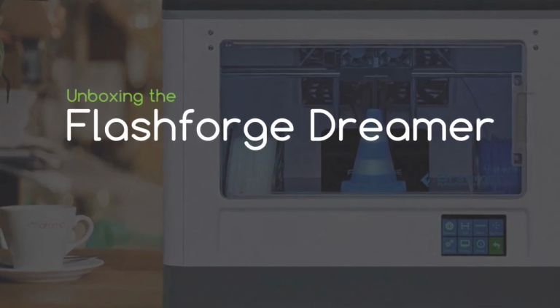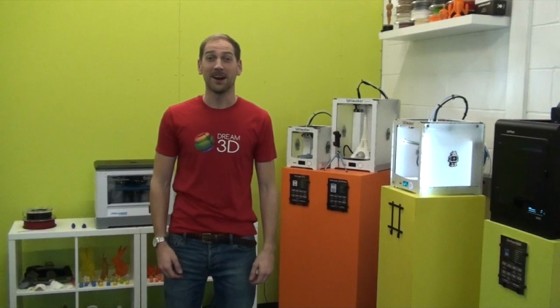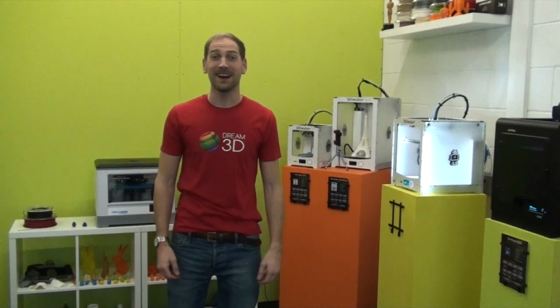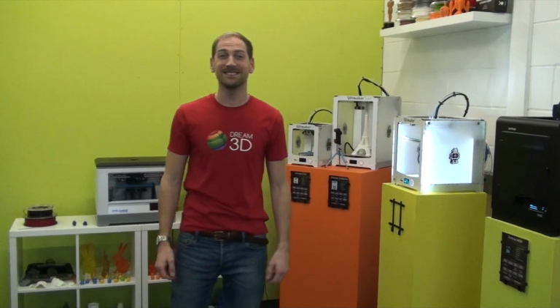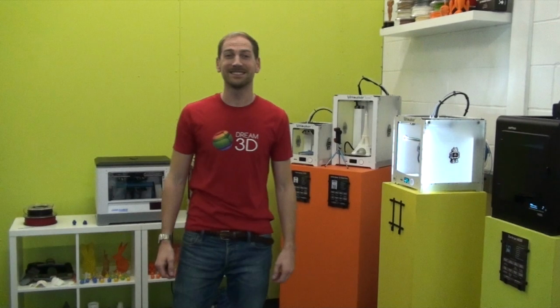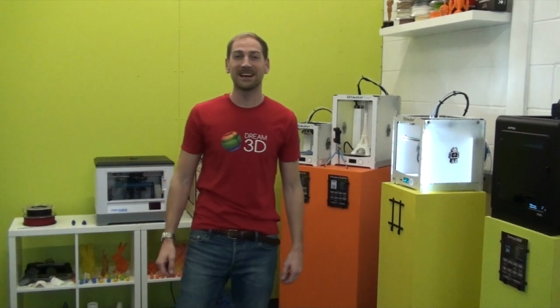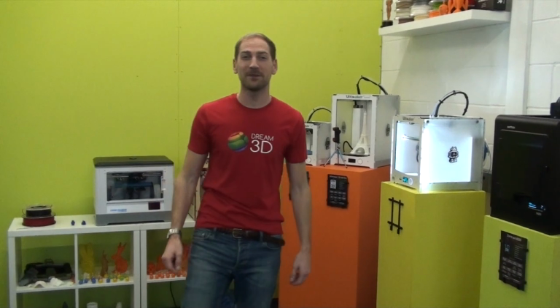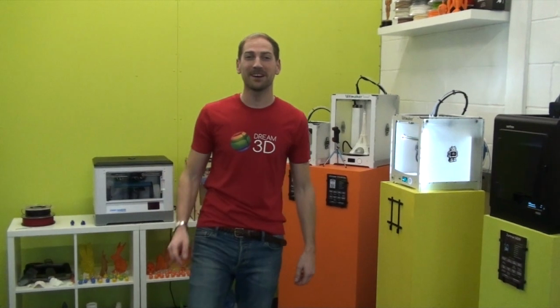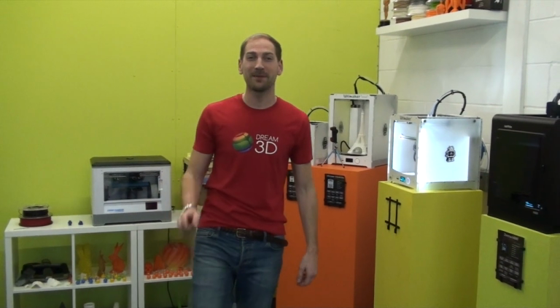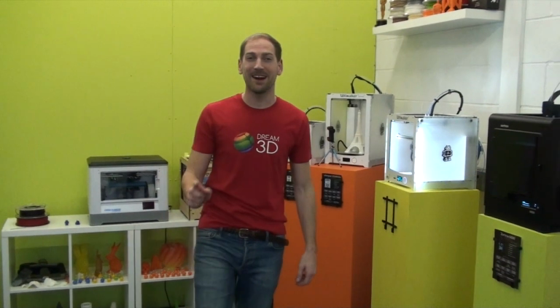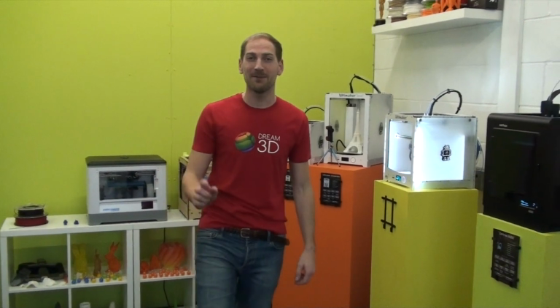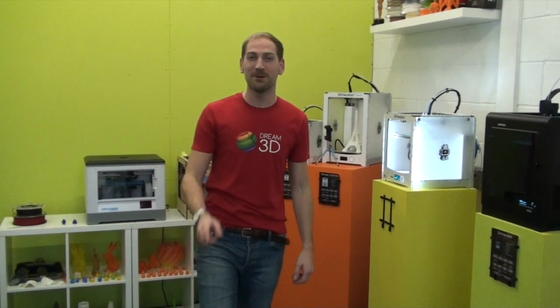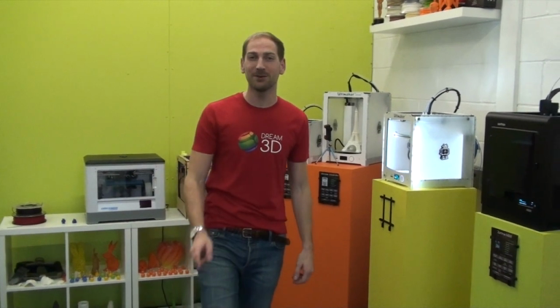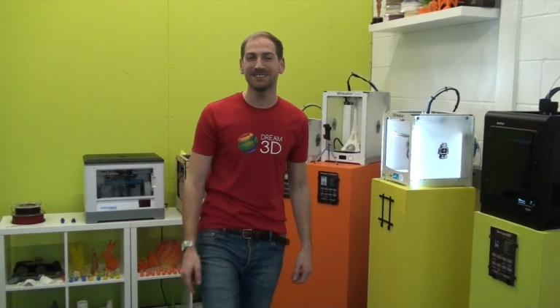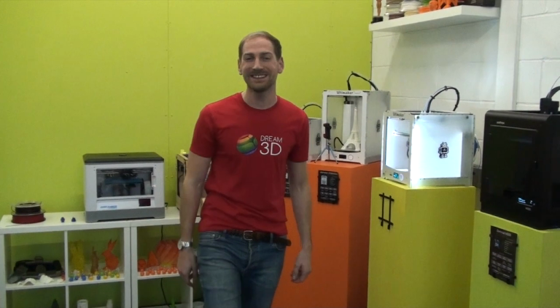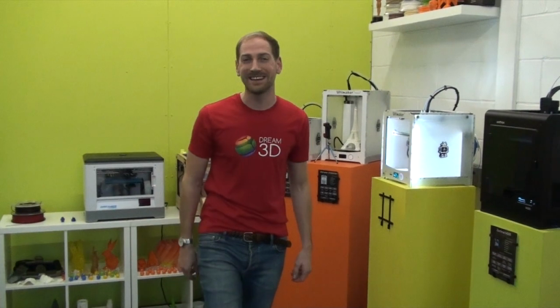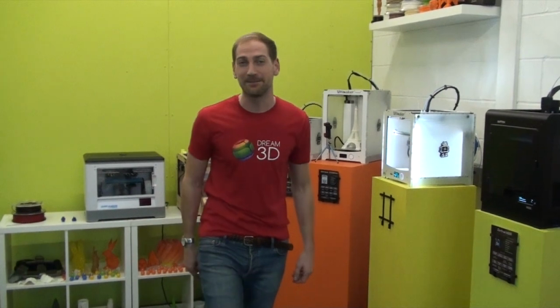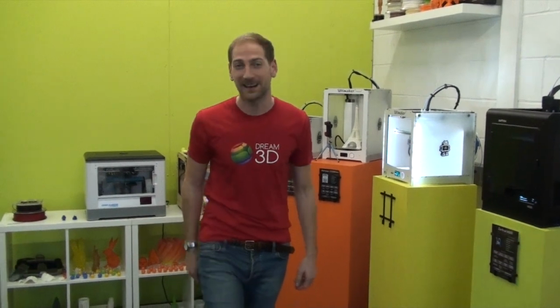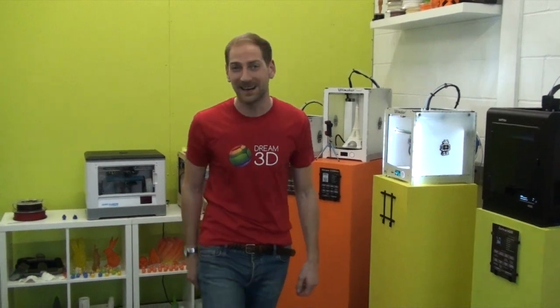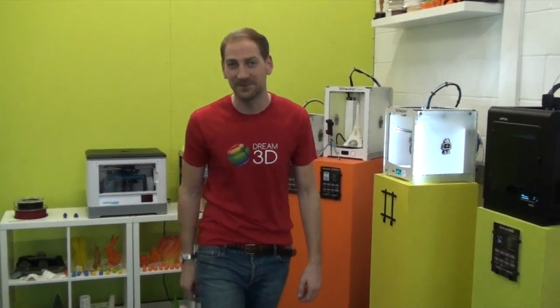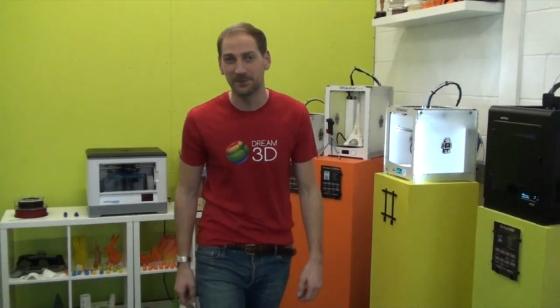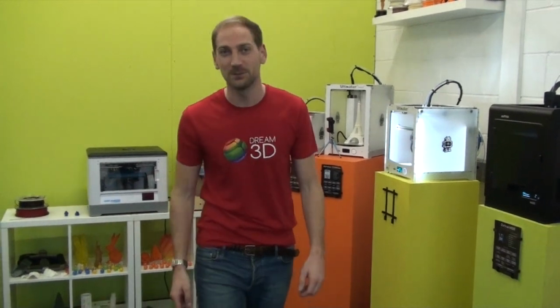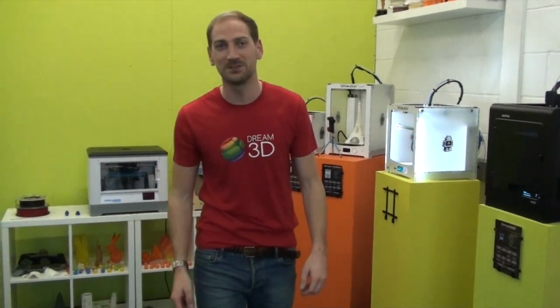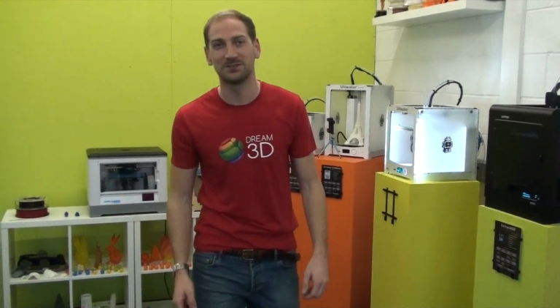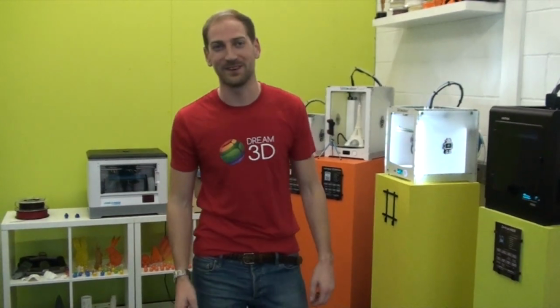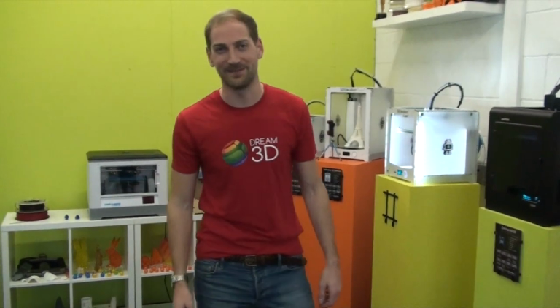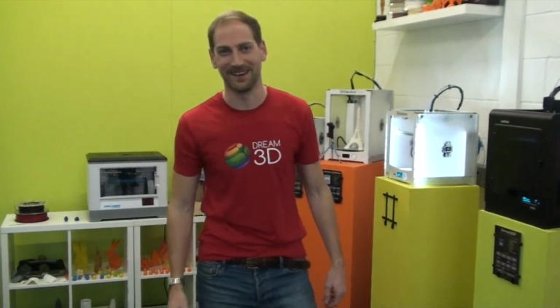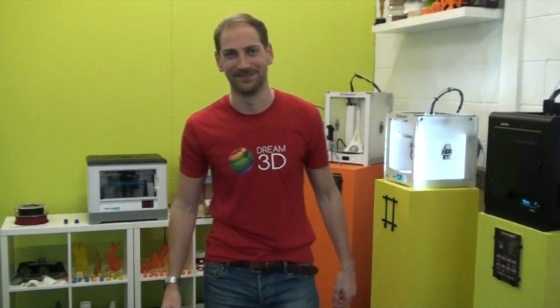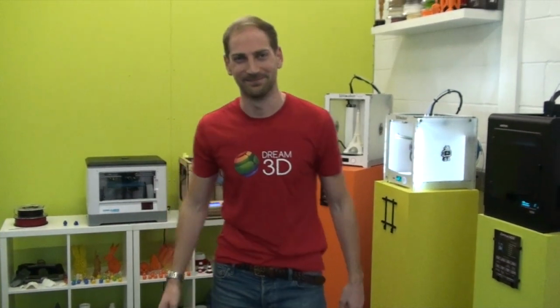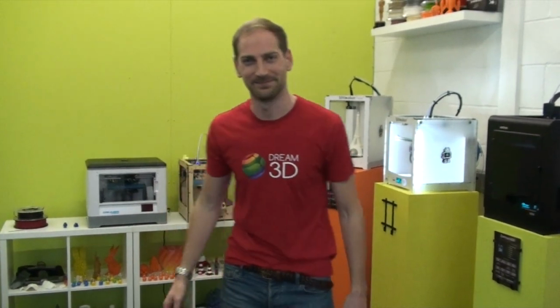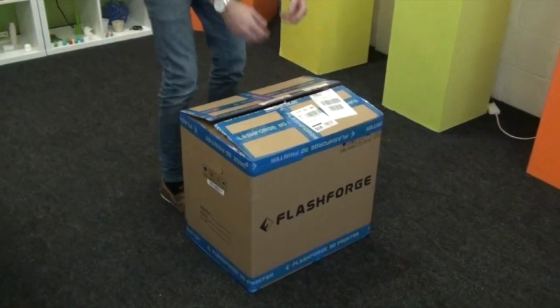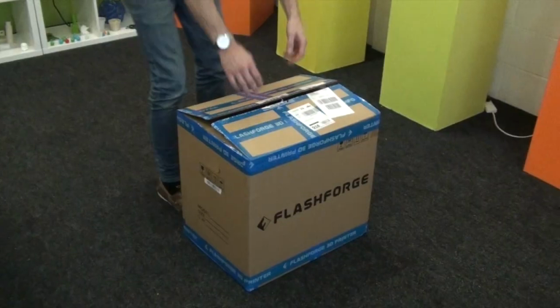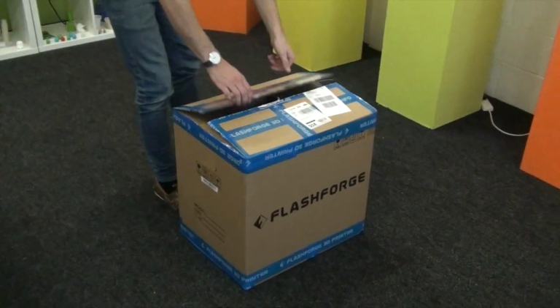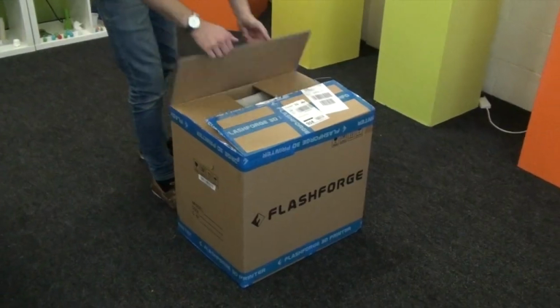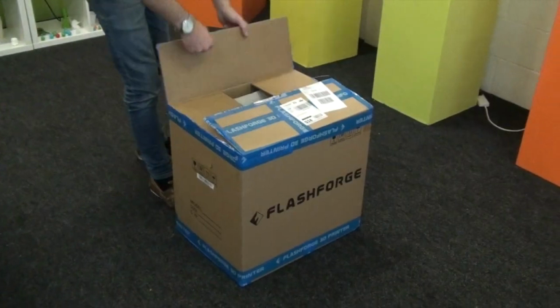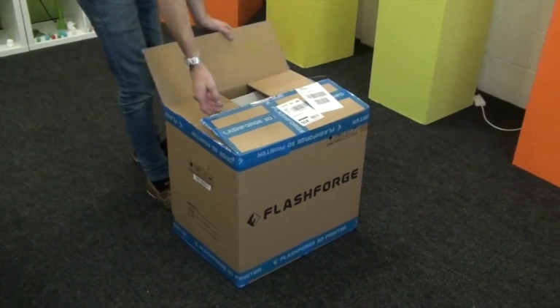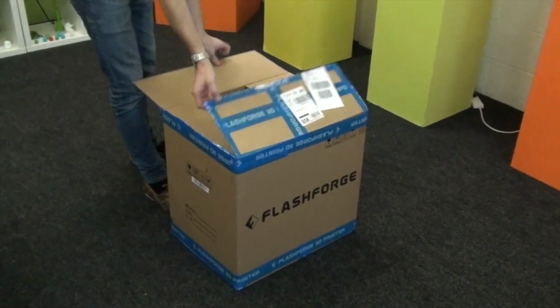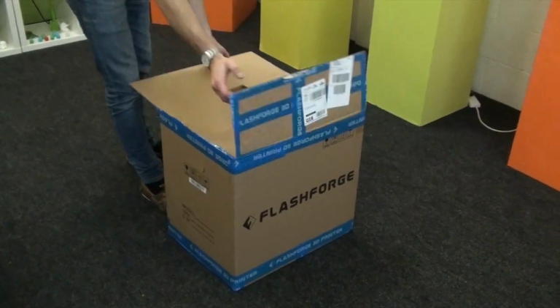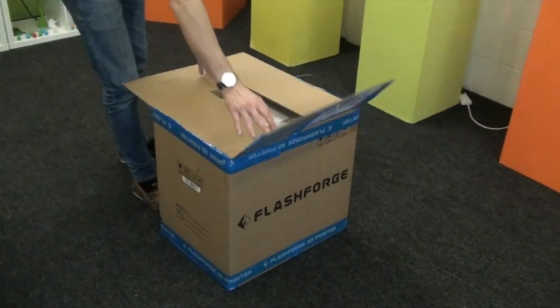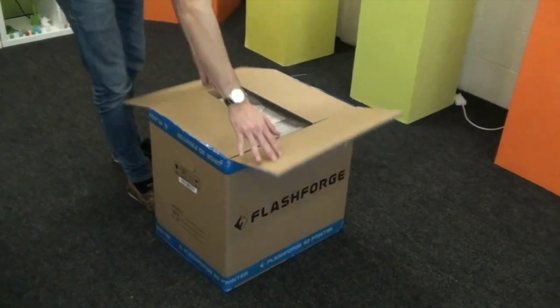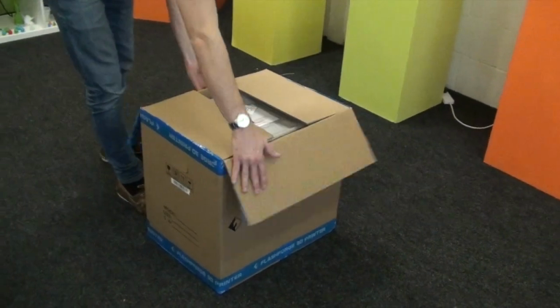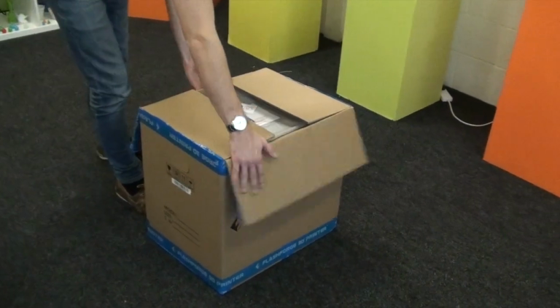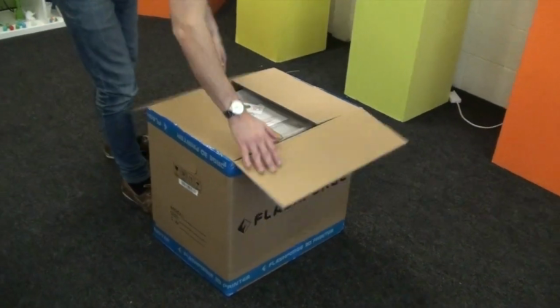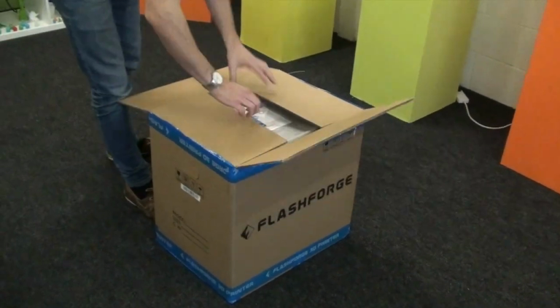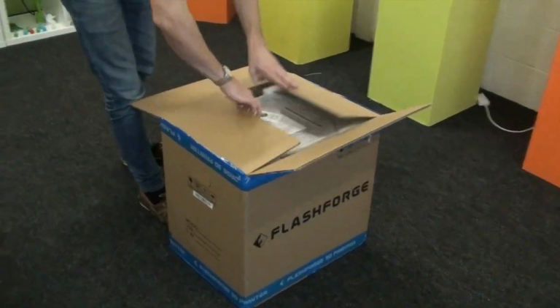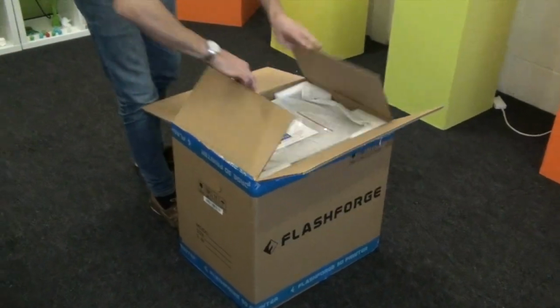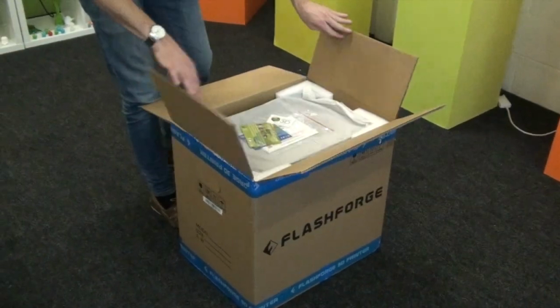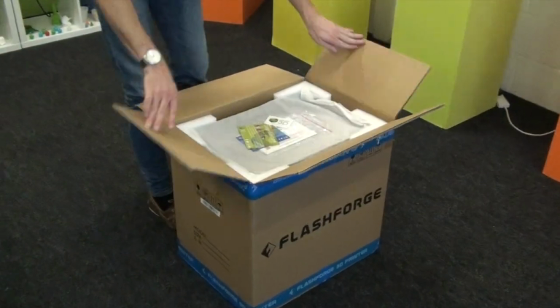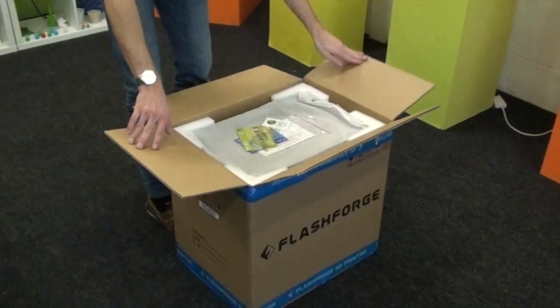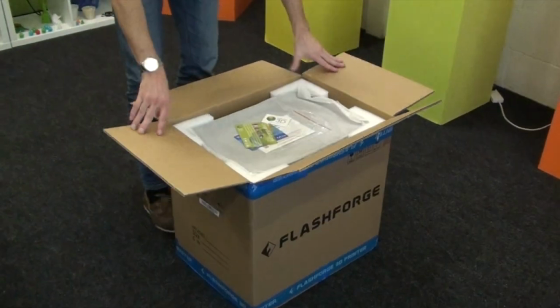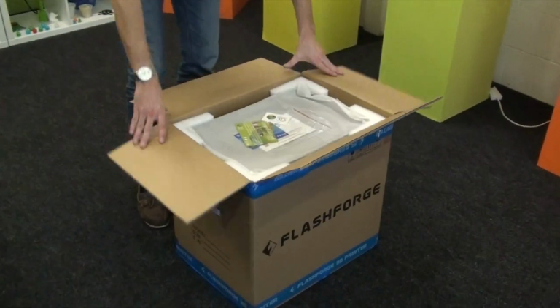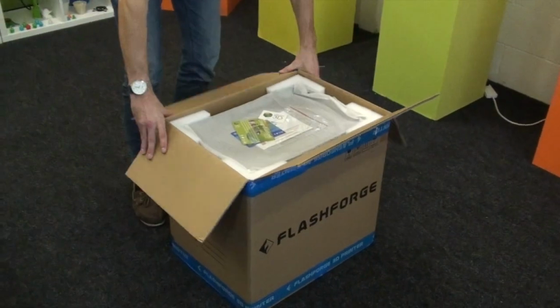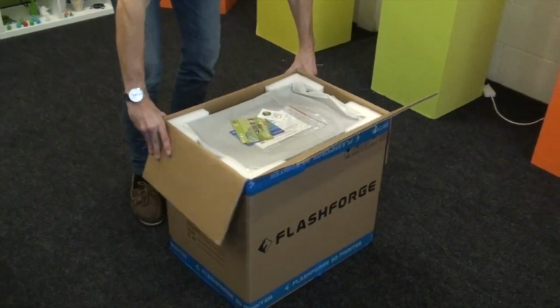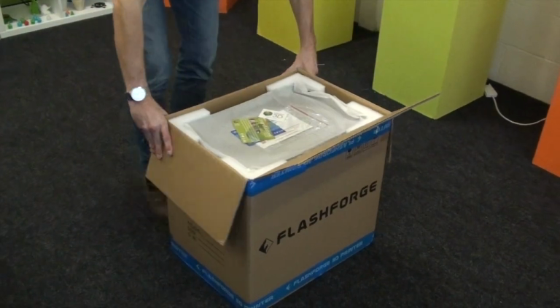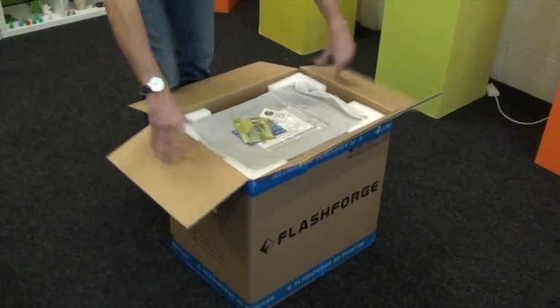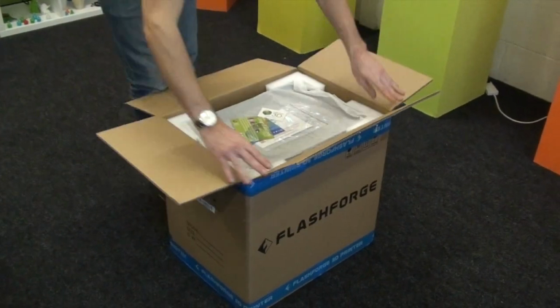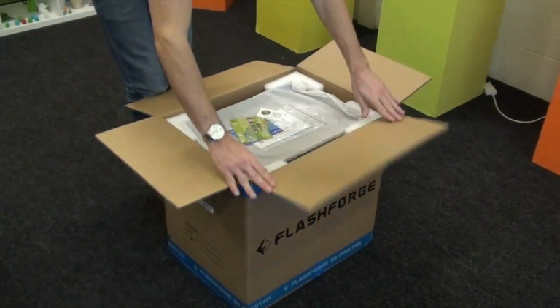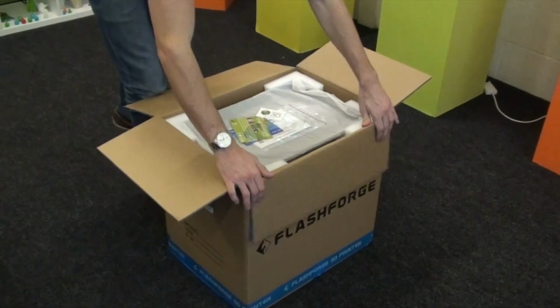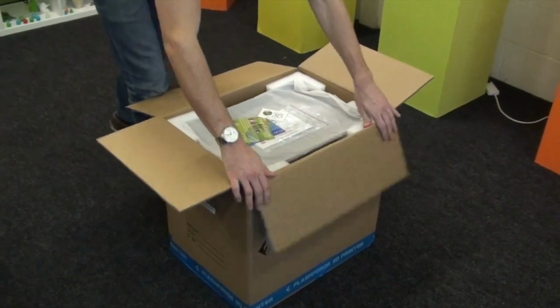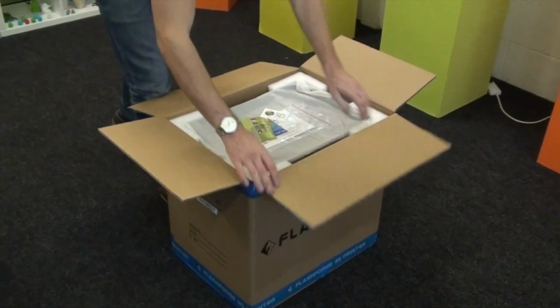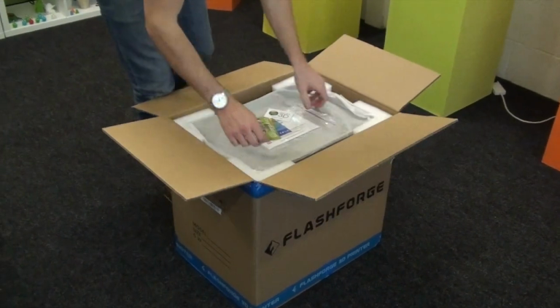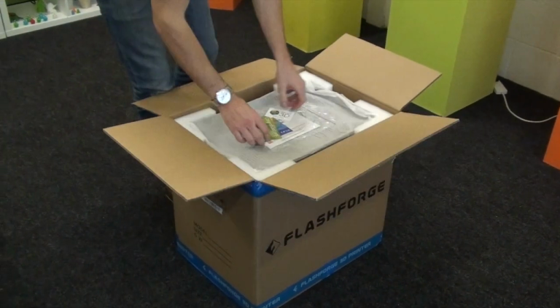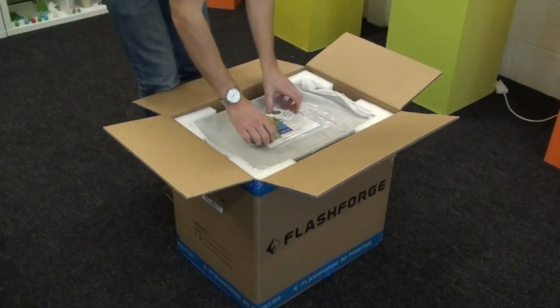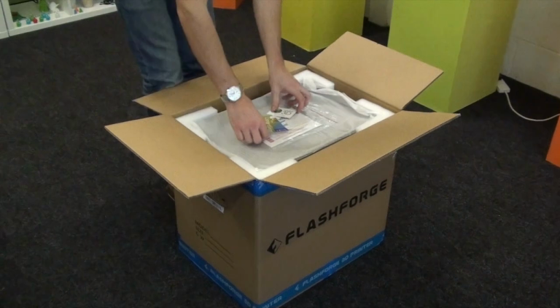Today we're going to be unboxing the Flashforge Dreamer. So let's take a look inside the box.